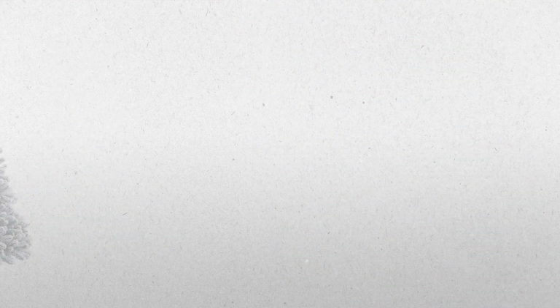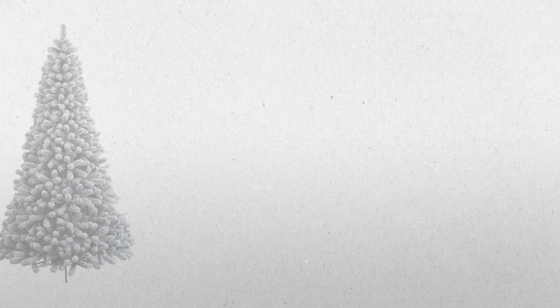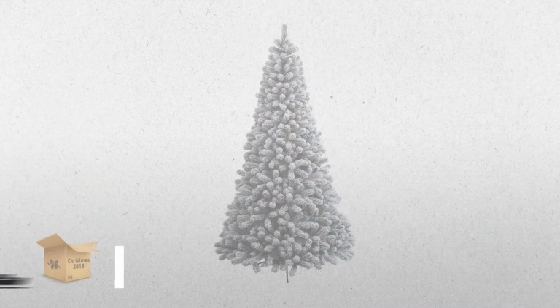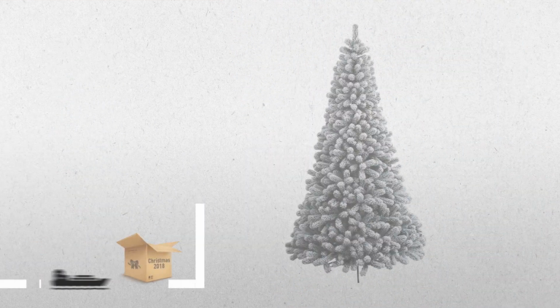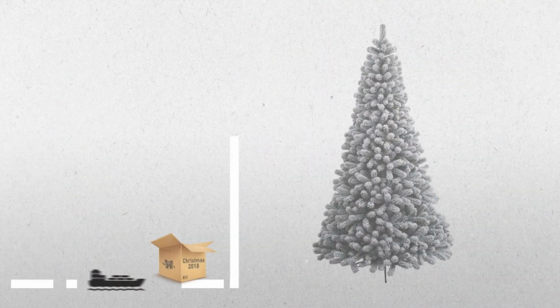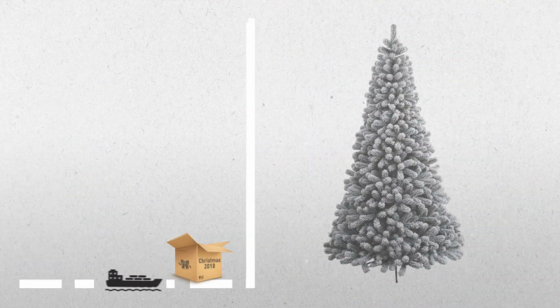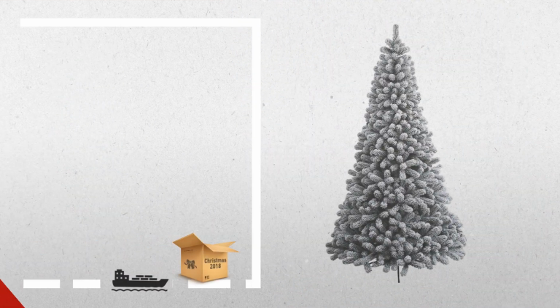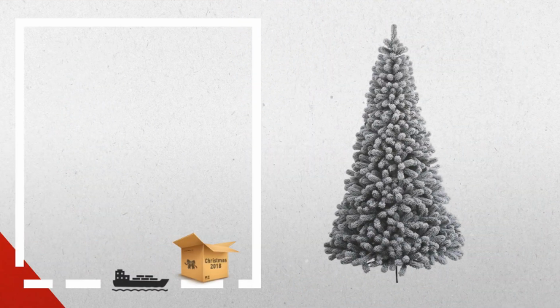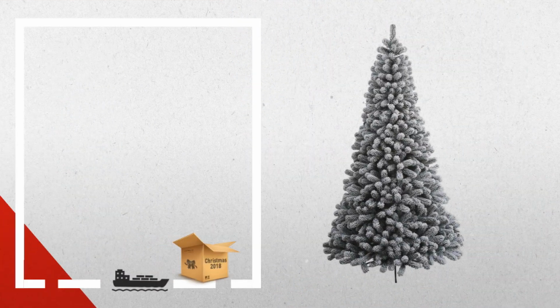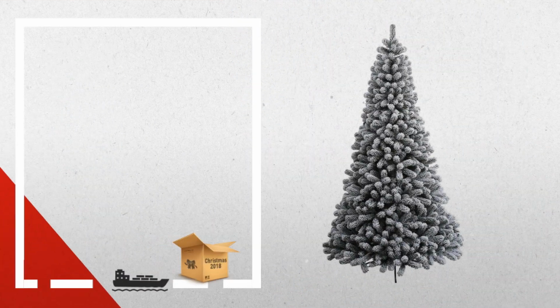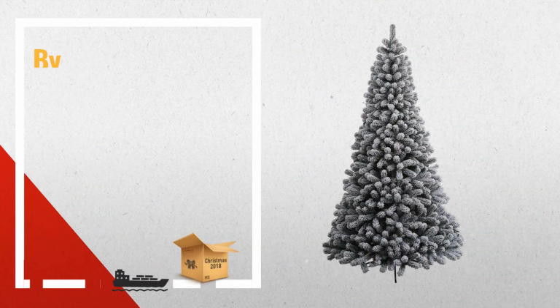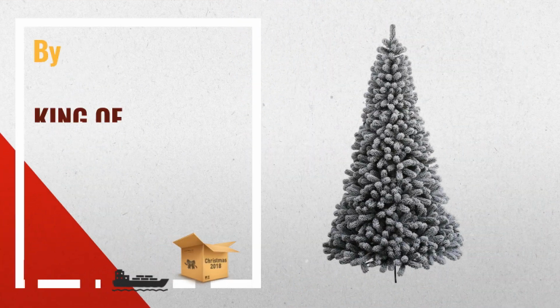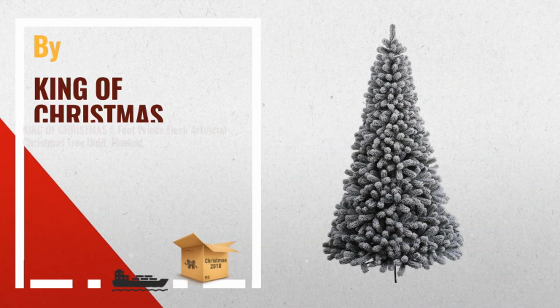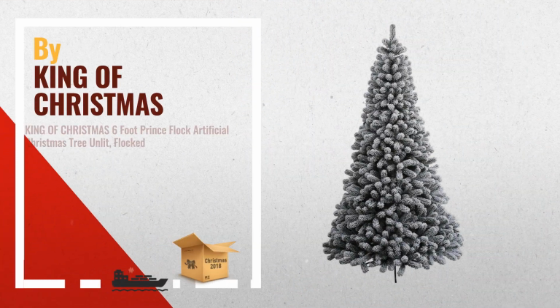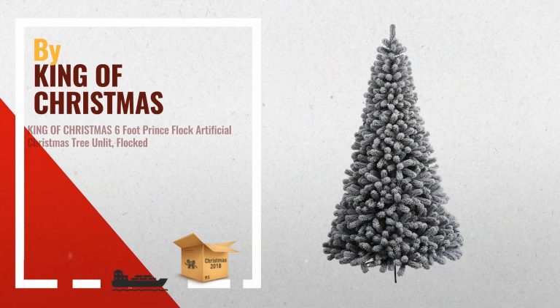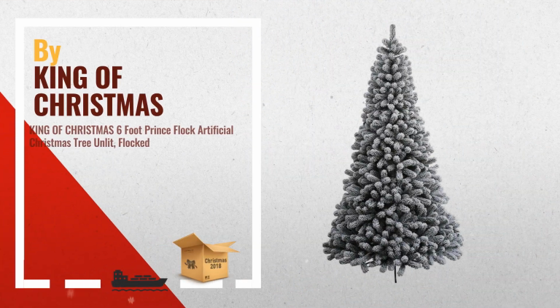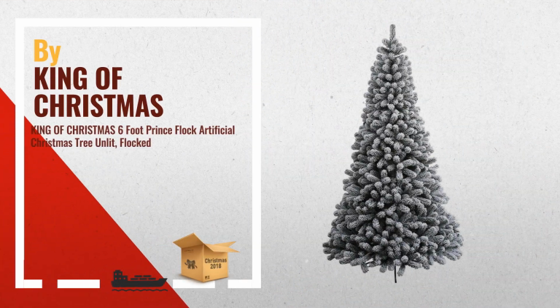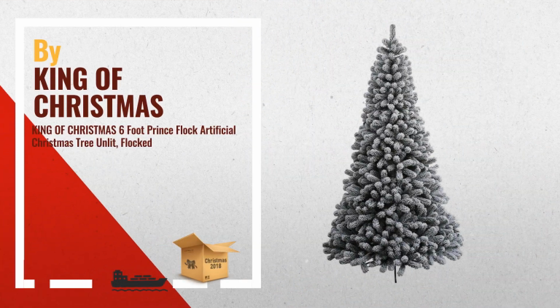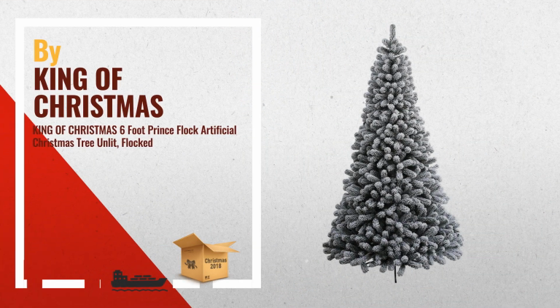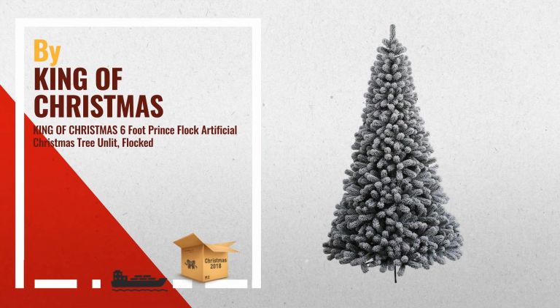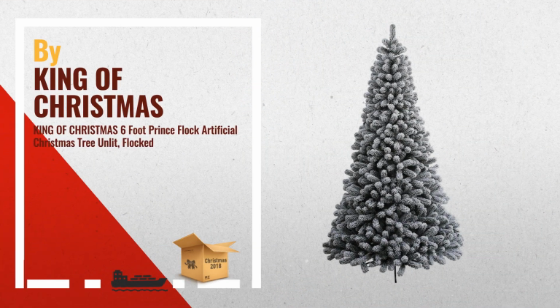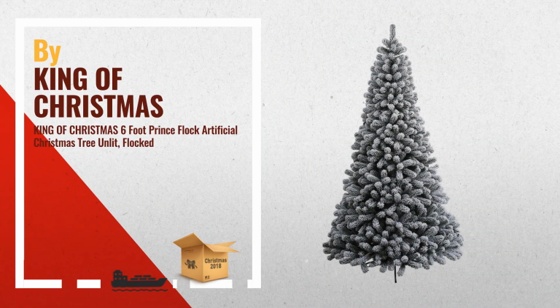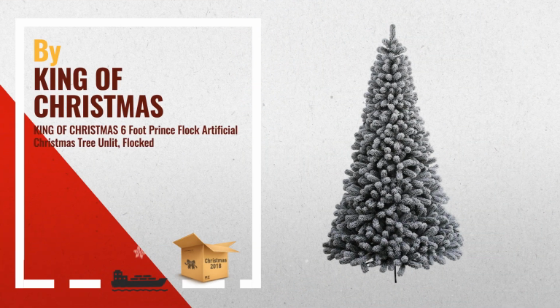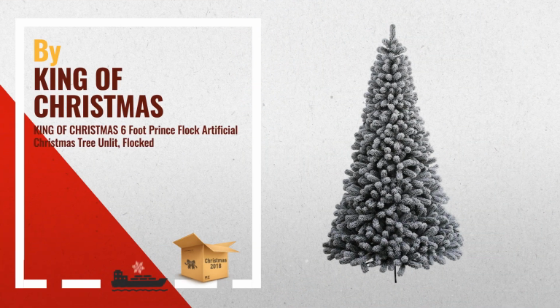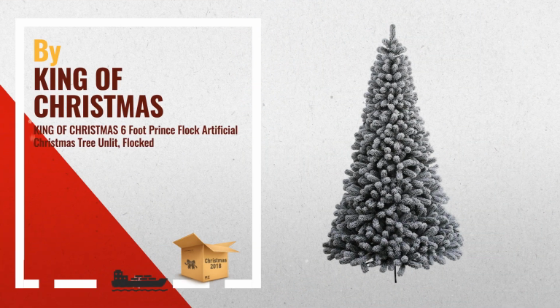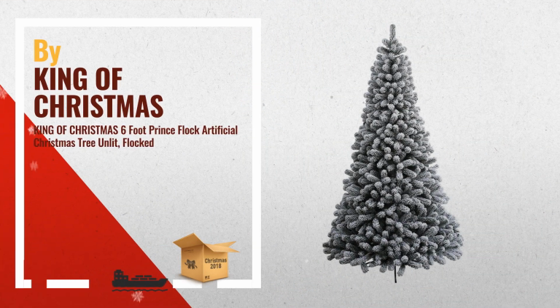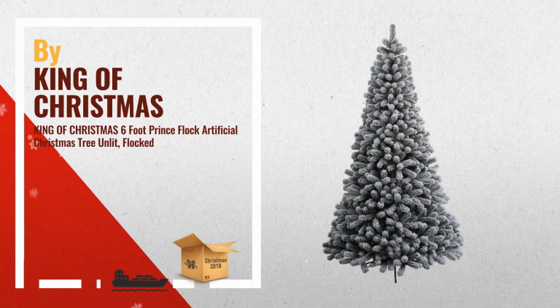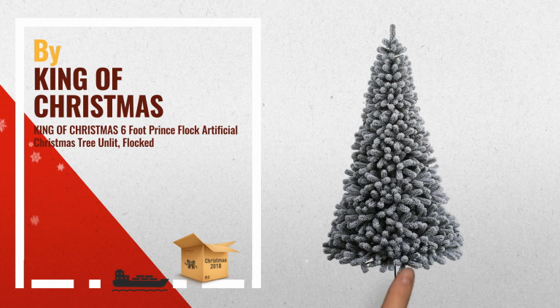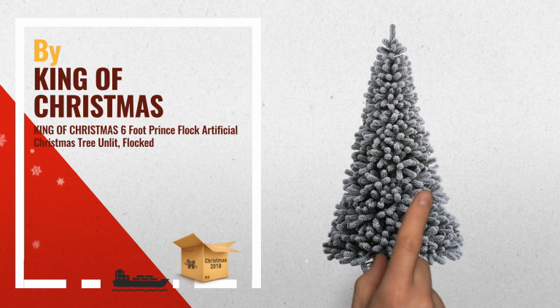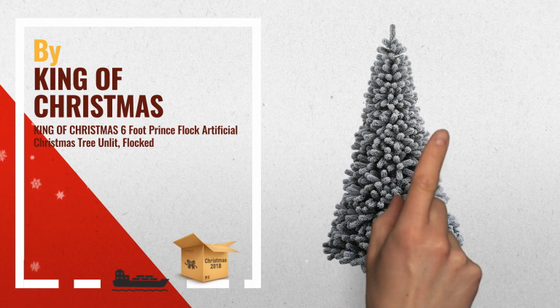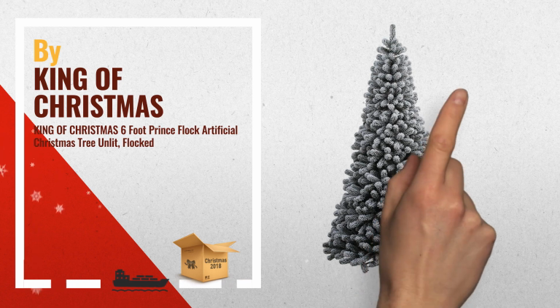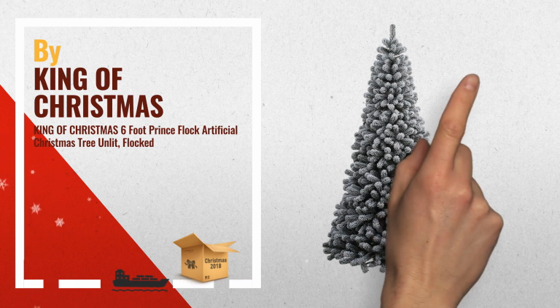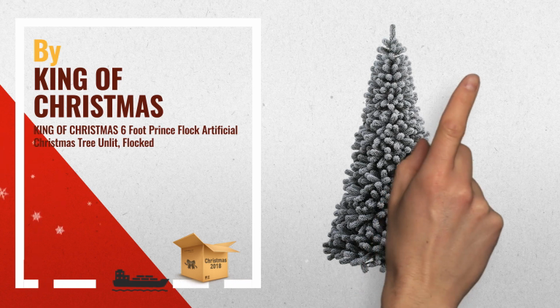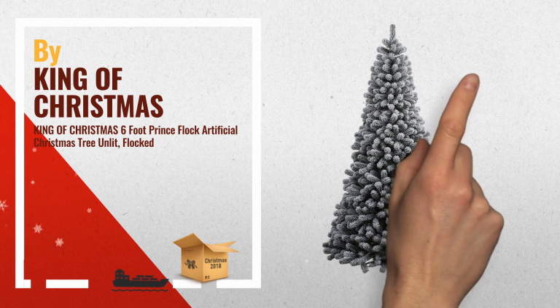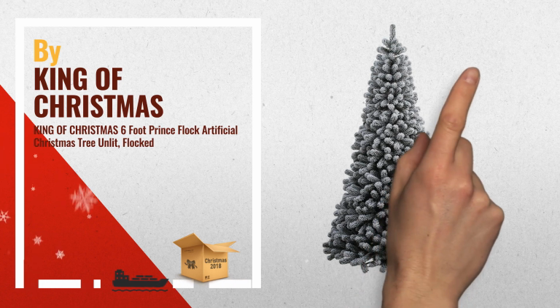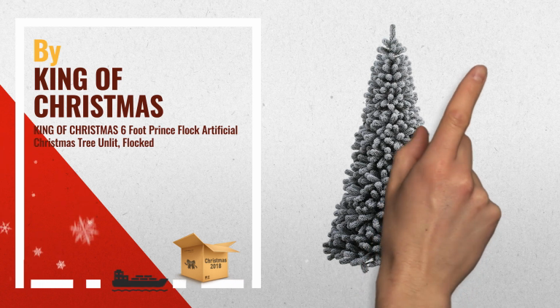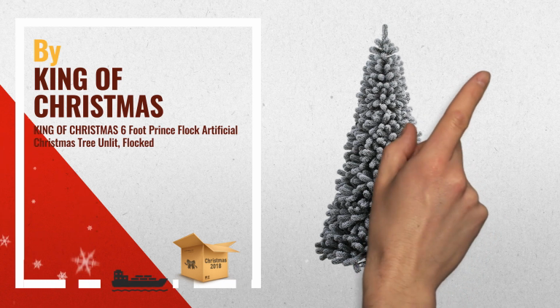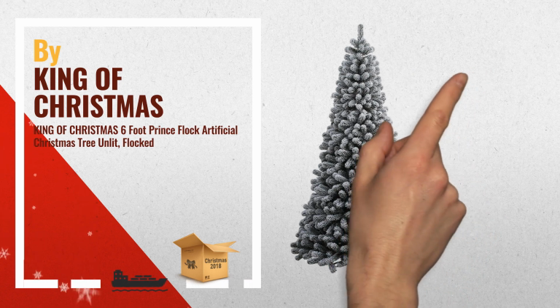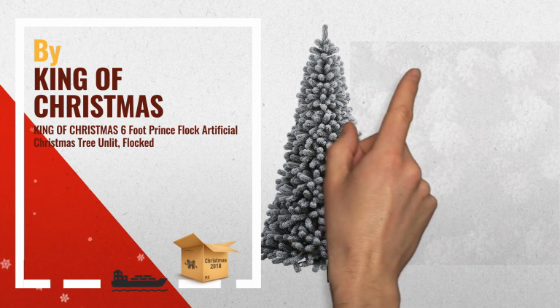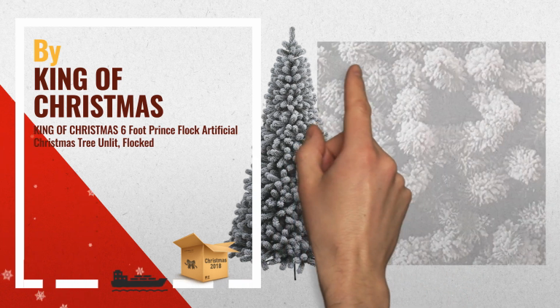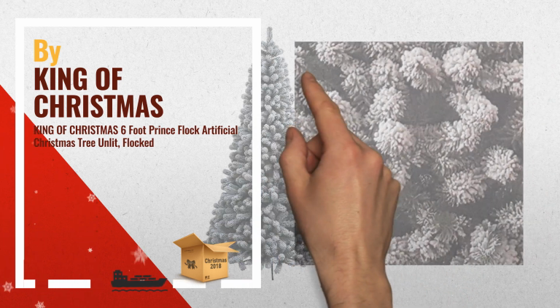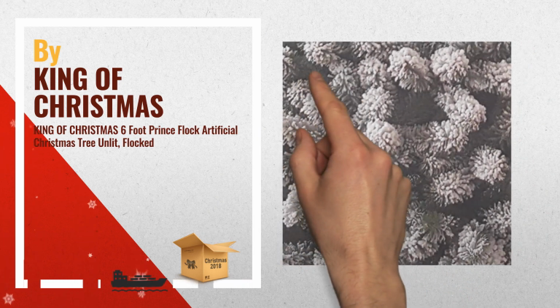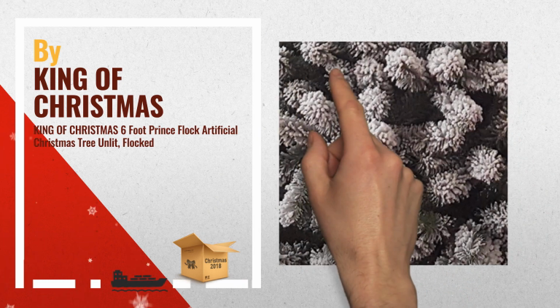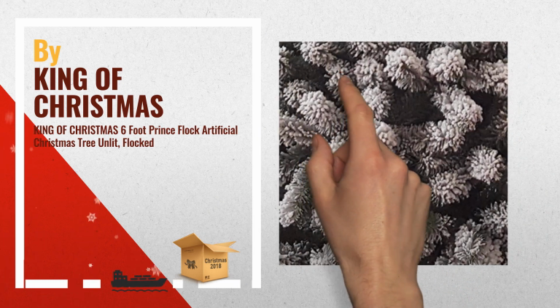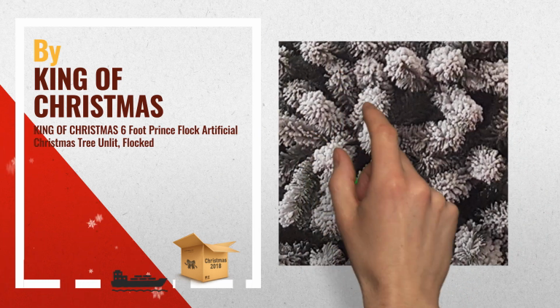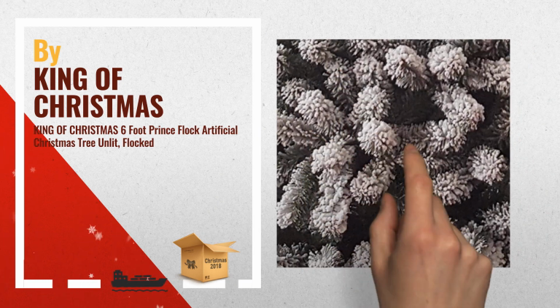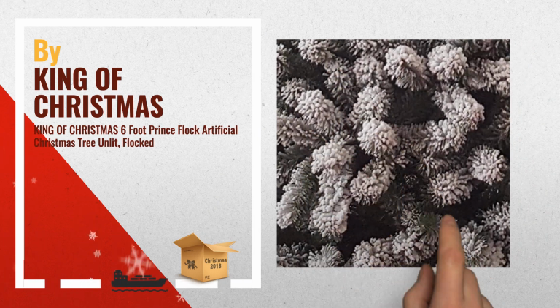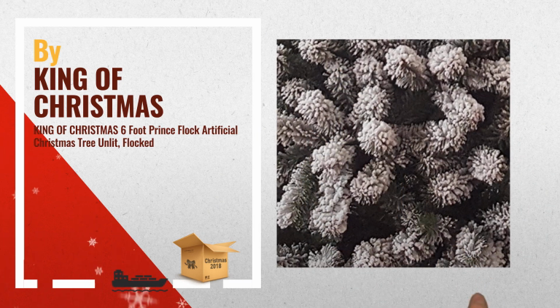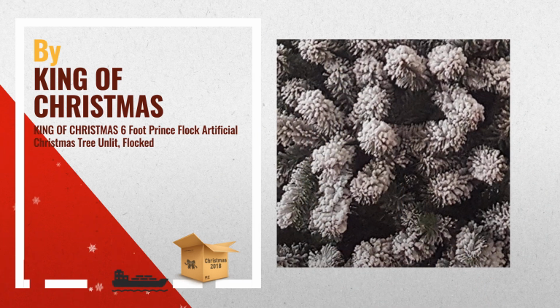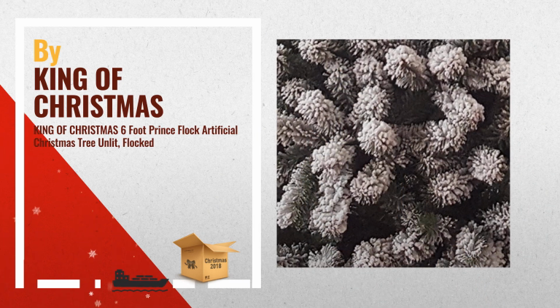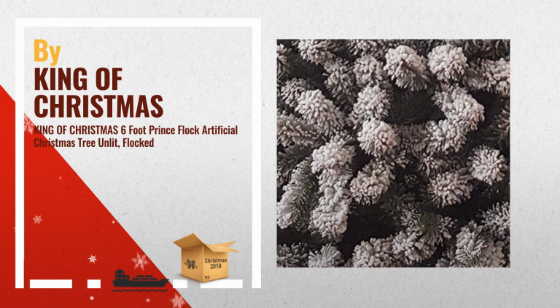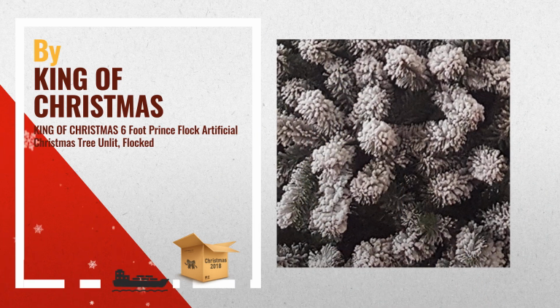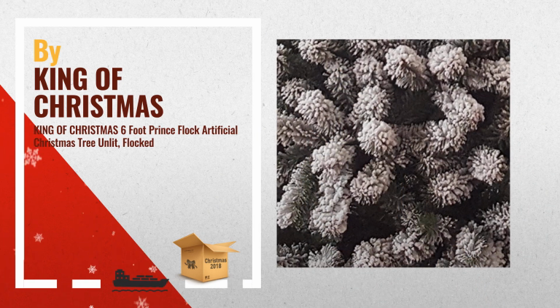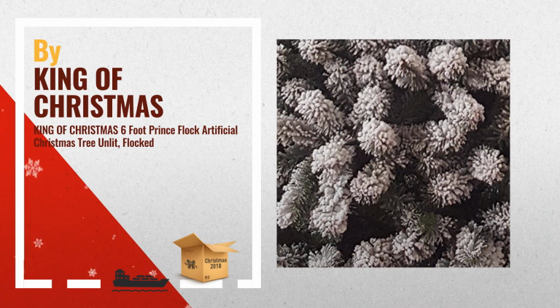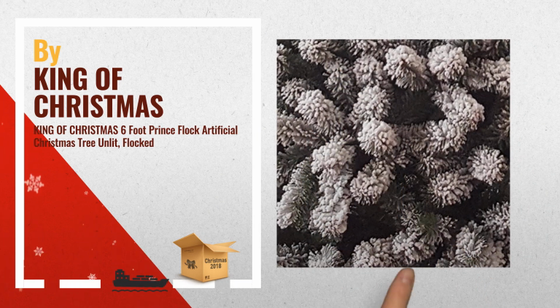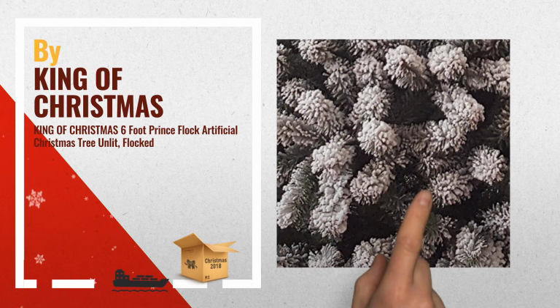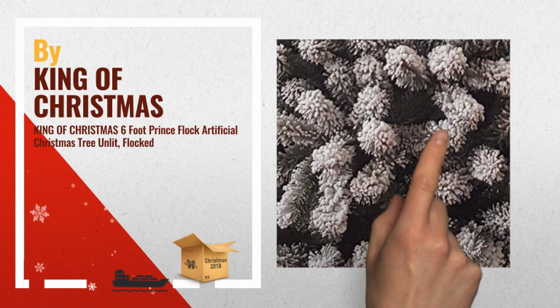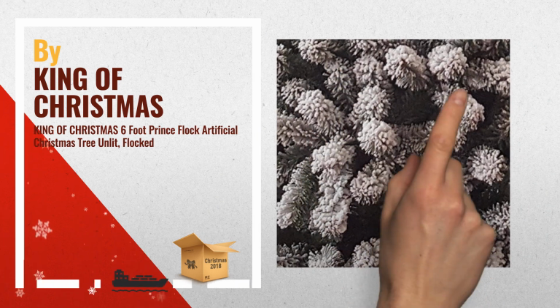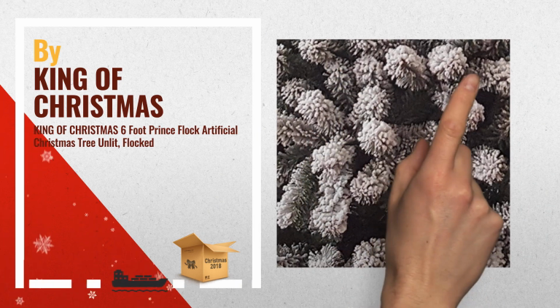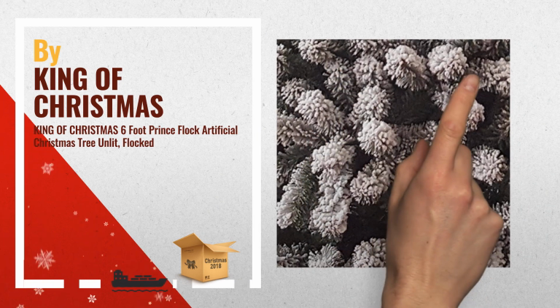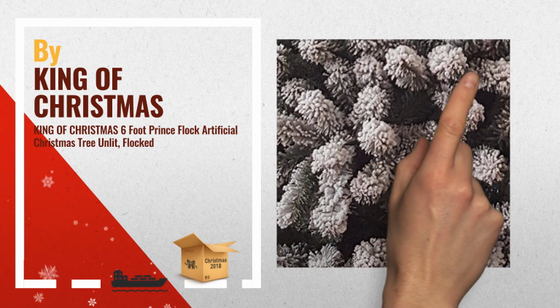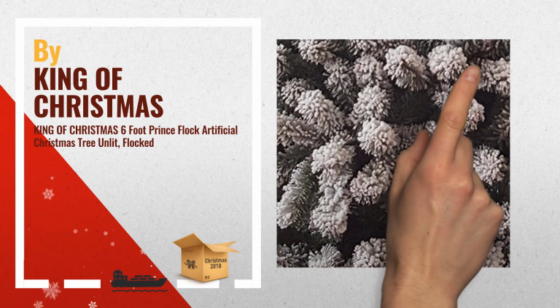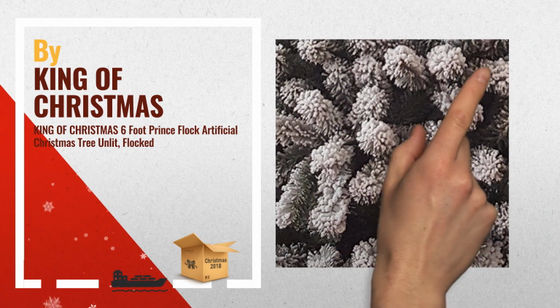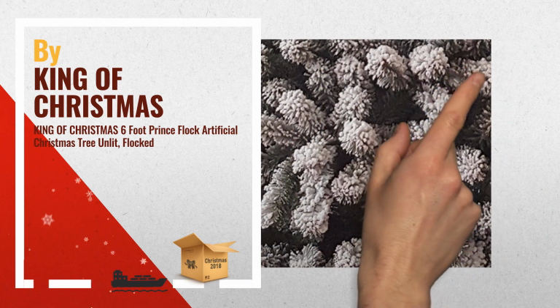Number 2 comes in three hinged sections for quick and easy setup. Includes Metal Tree Stand, by King of Christmas.